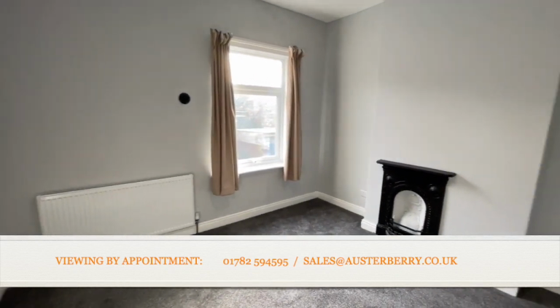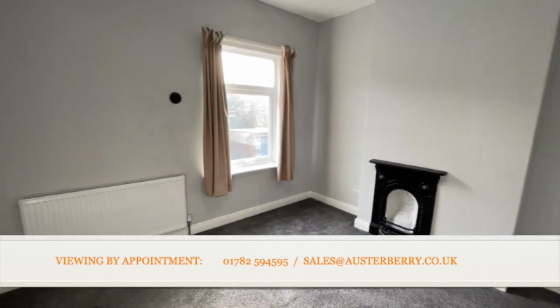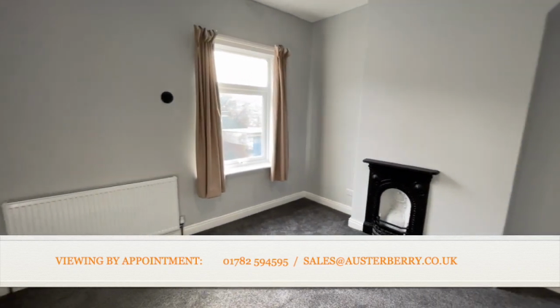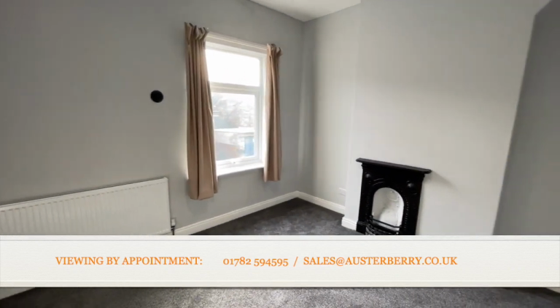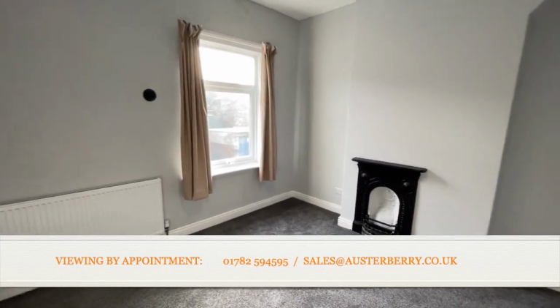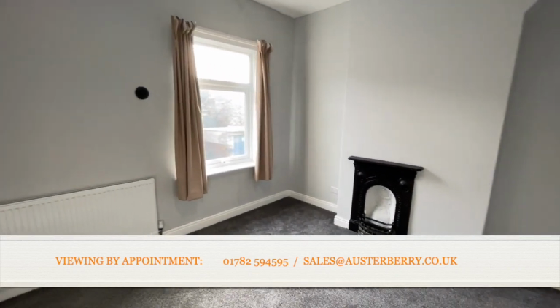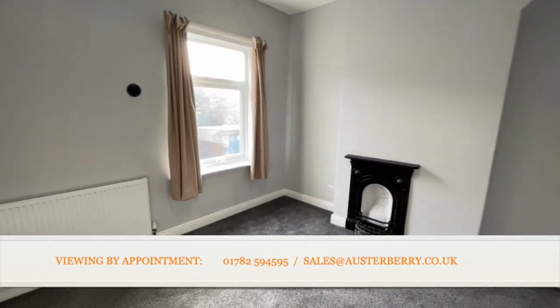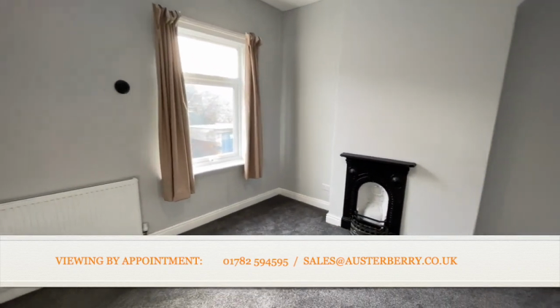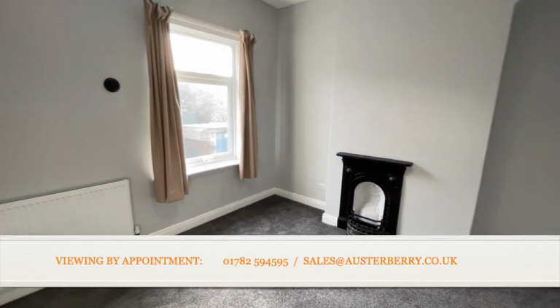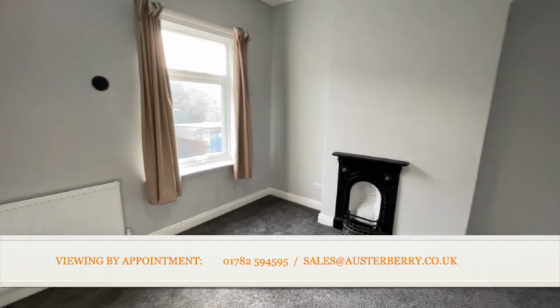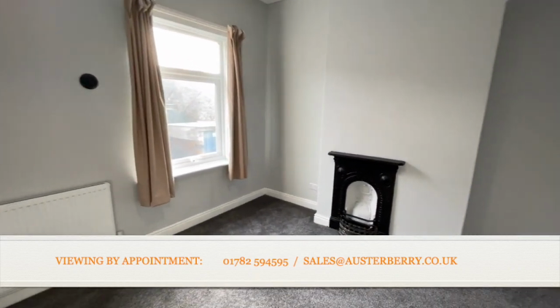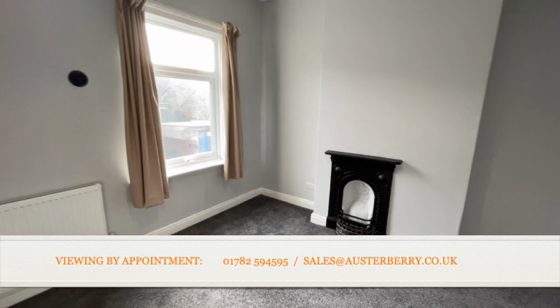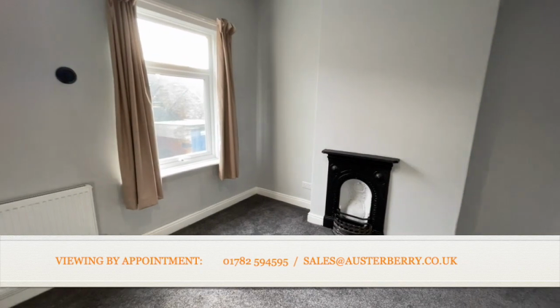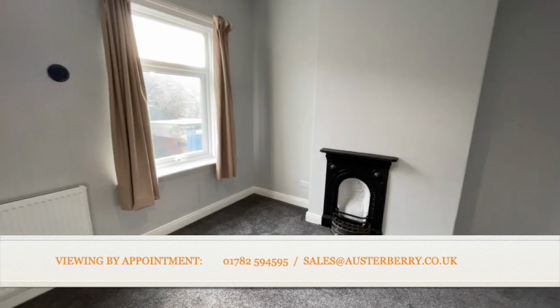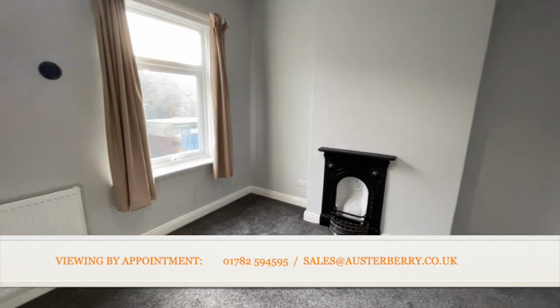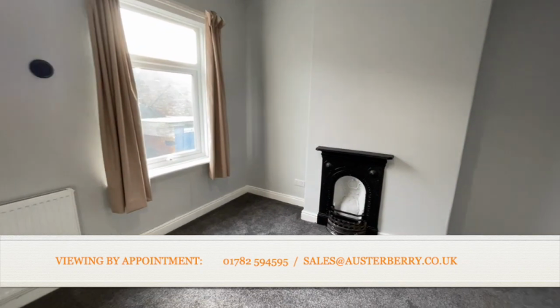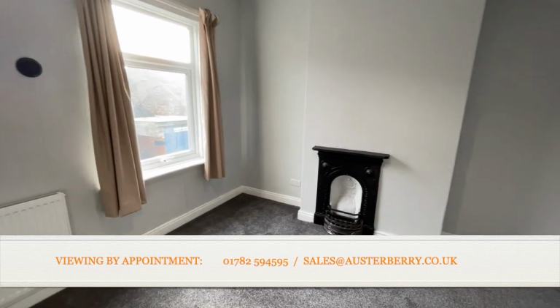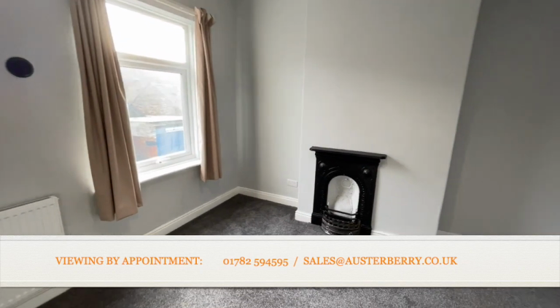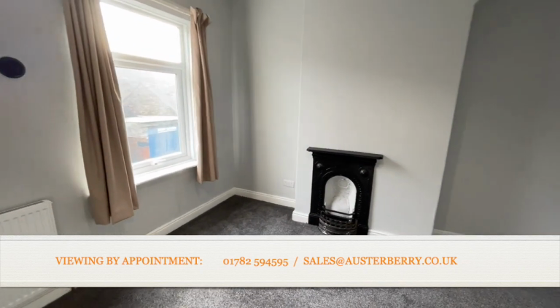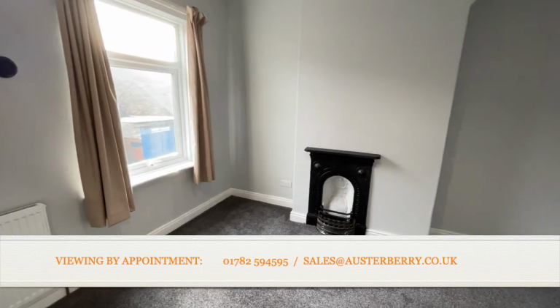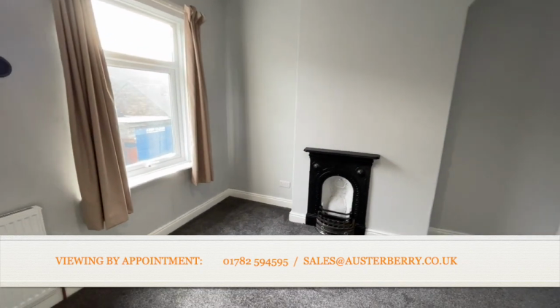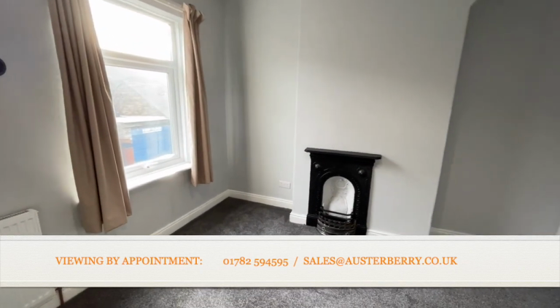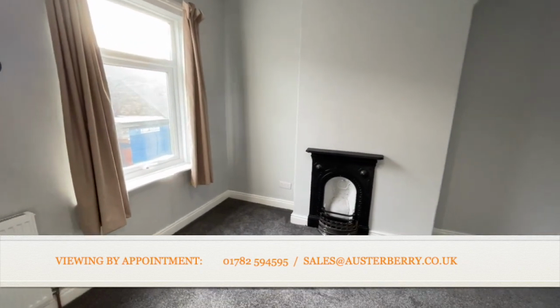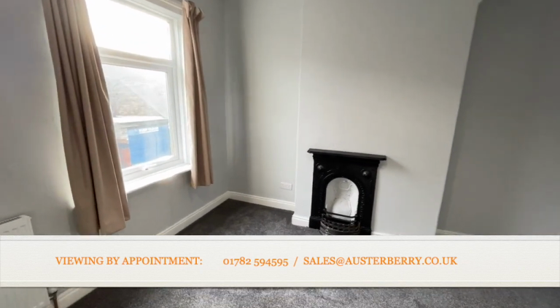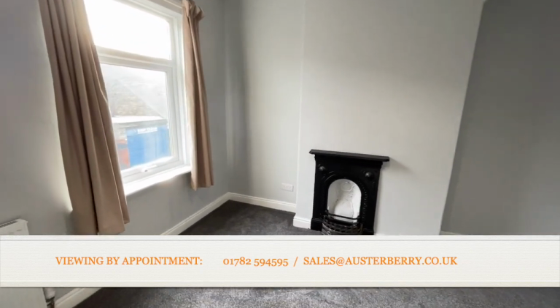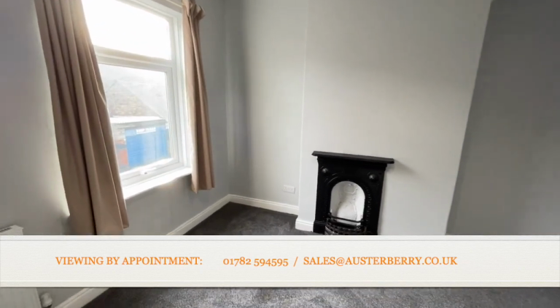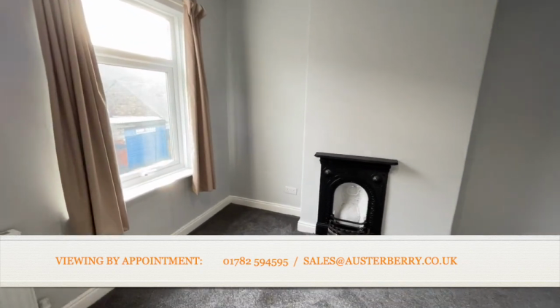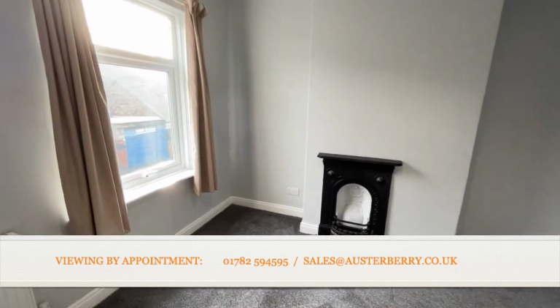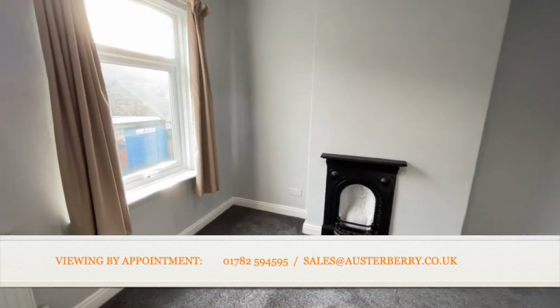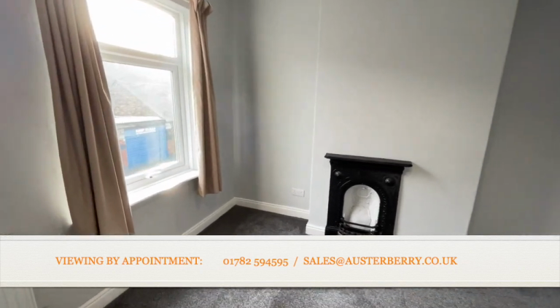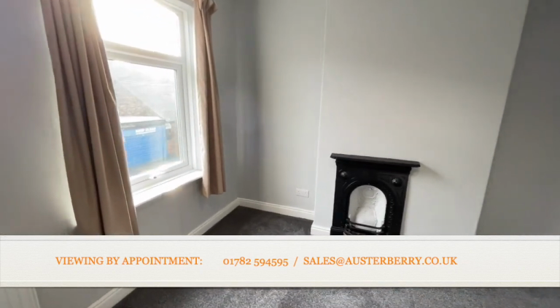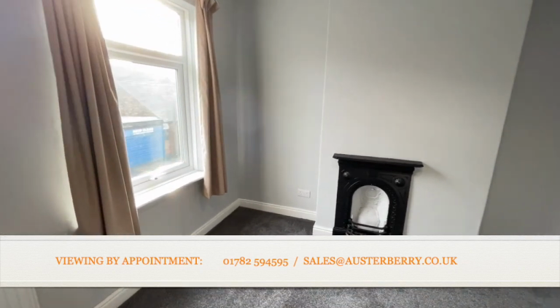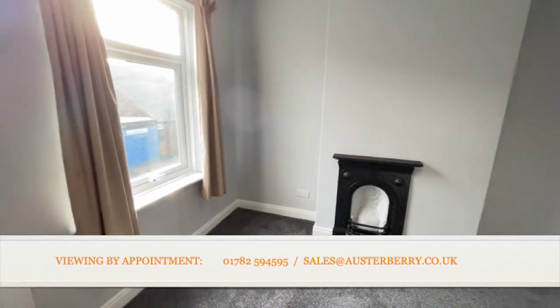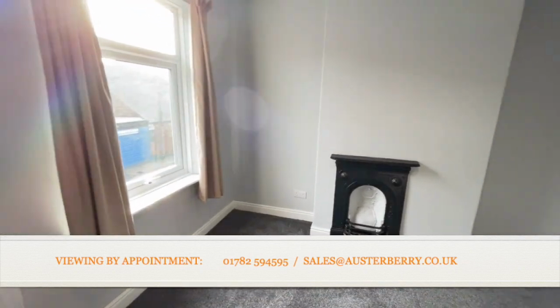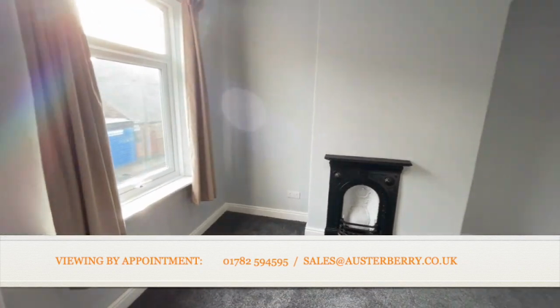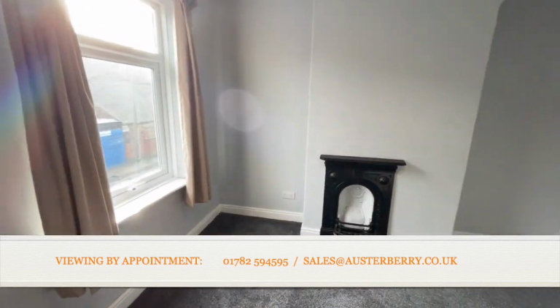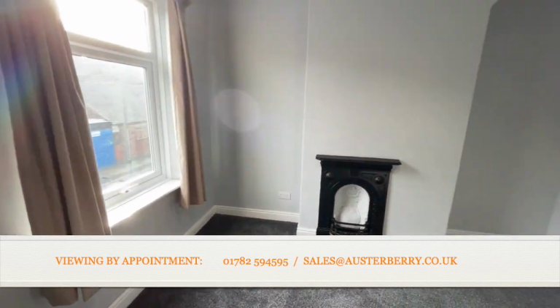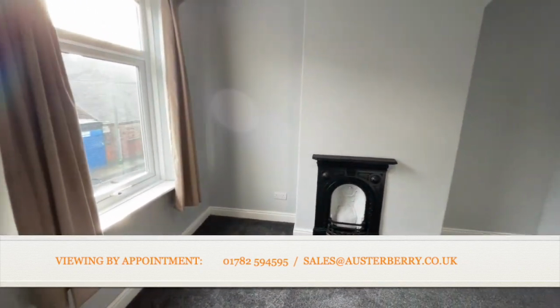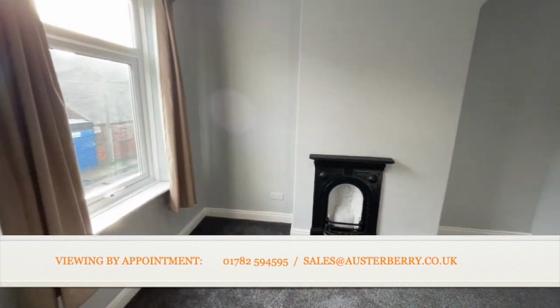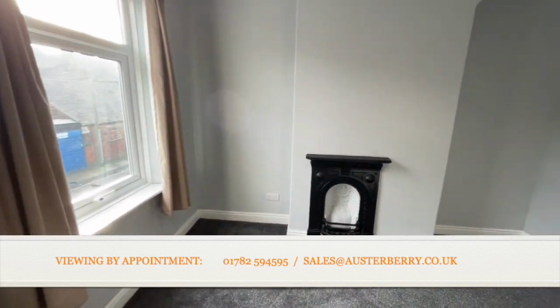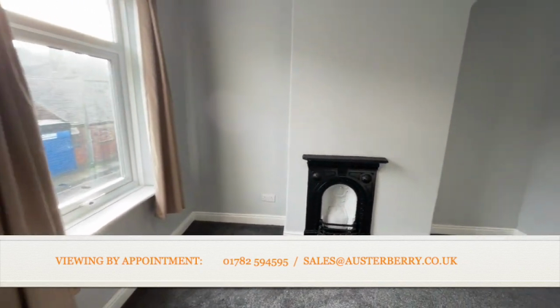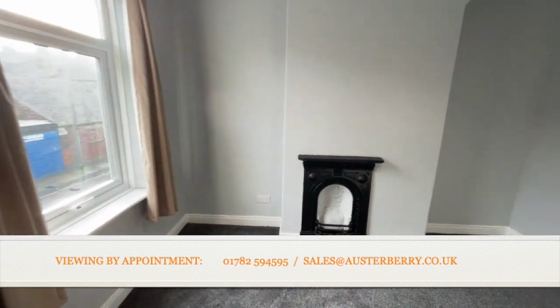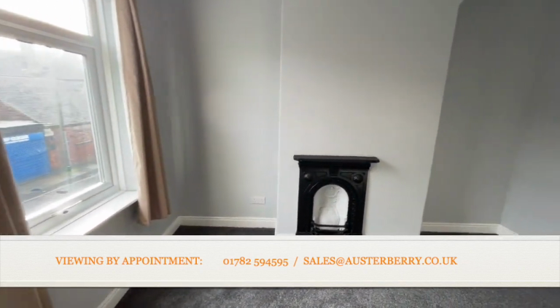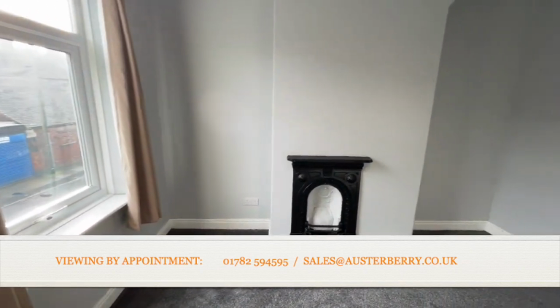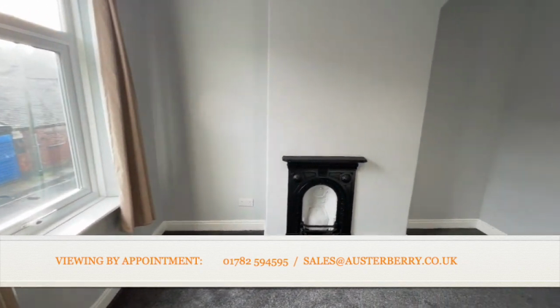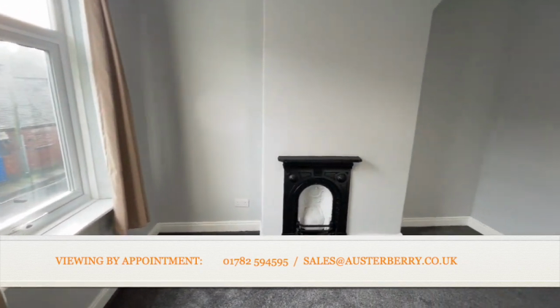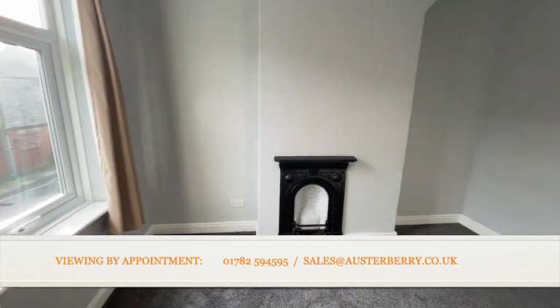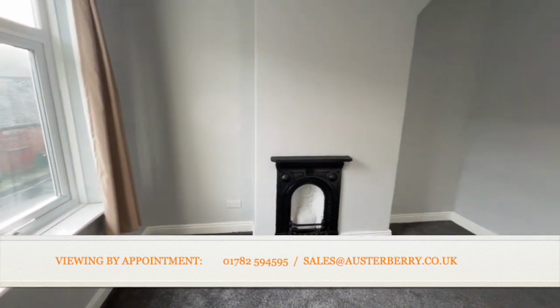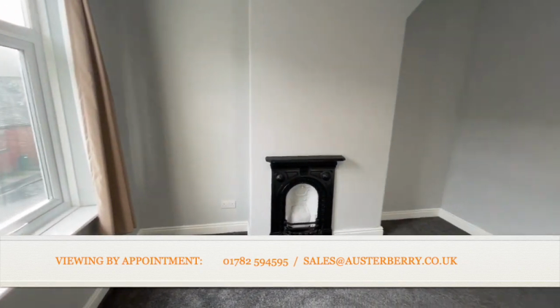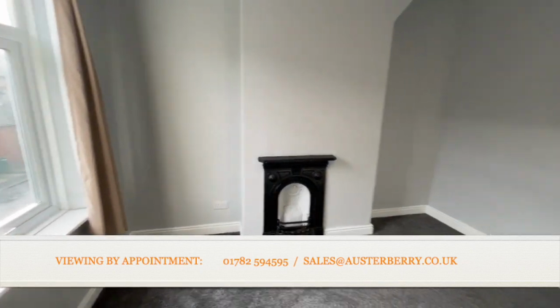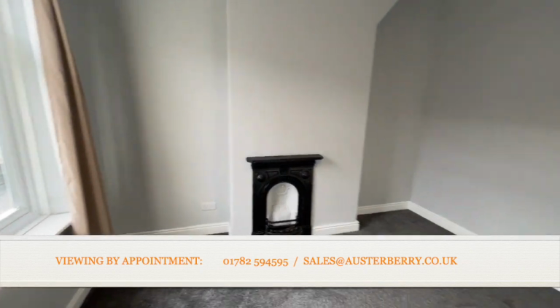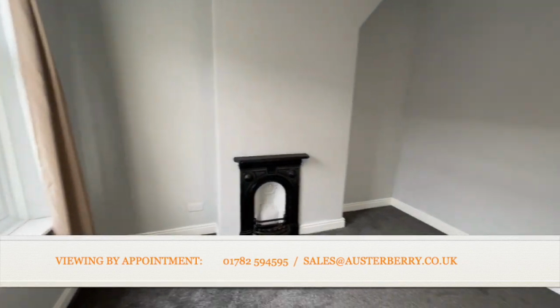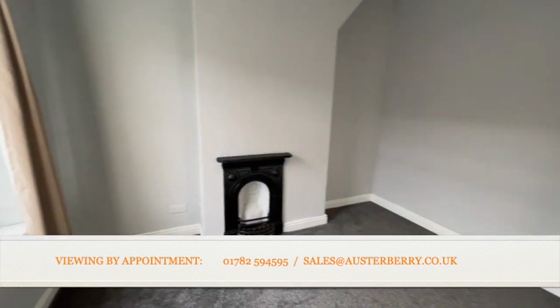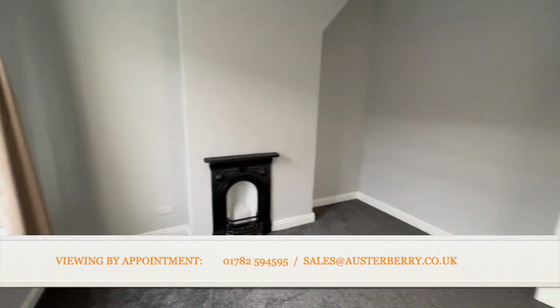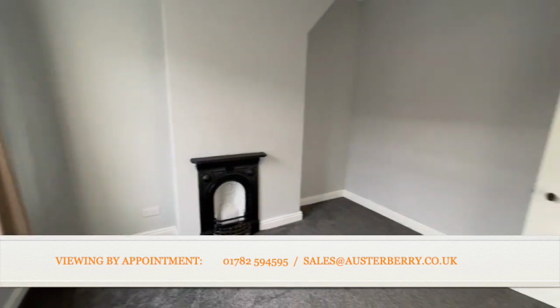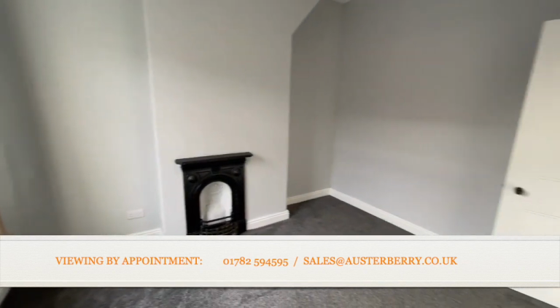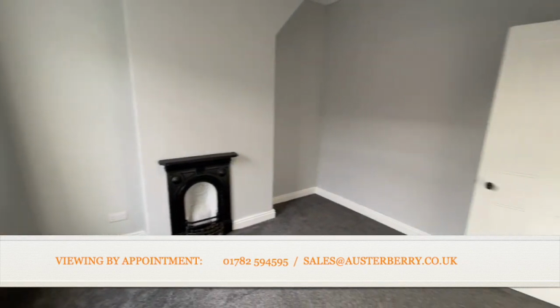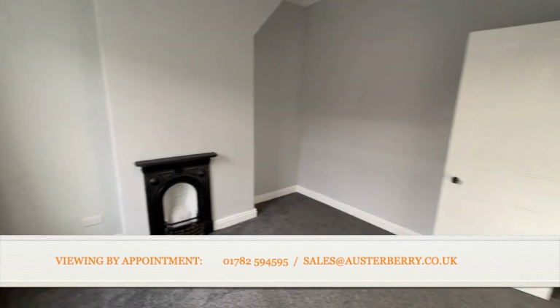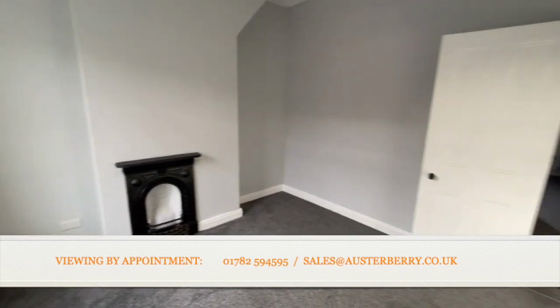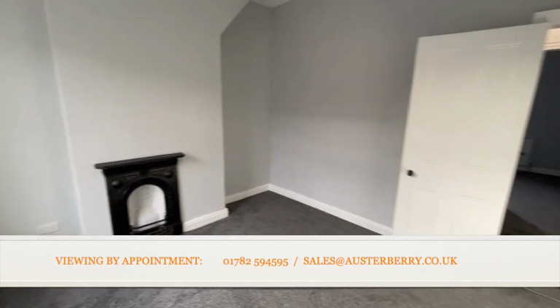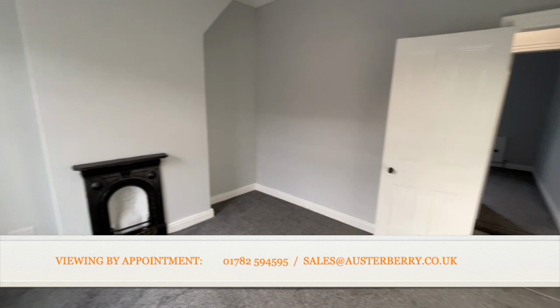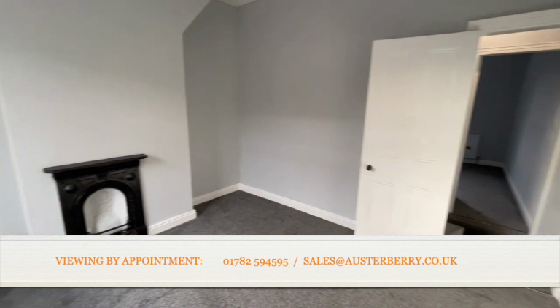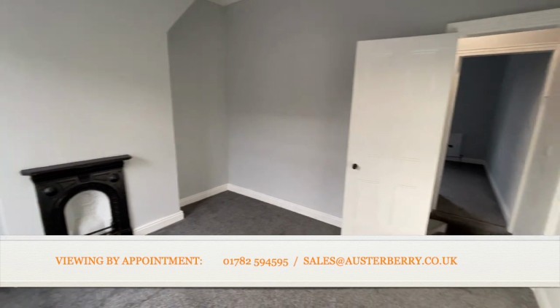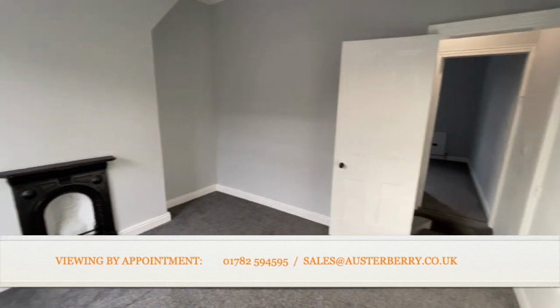The front bedroom — let's call it bedroom one — still has the original fireplace, which is quite a nice feature.